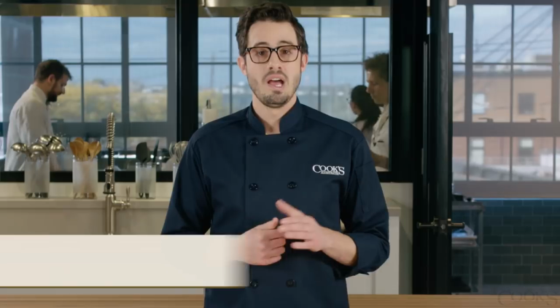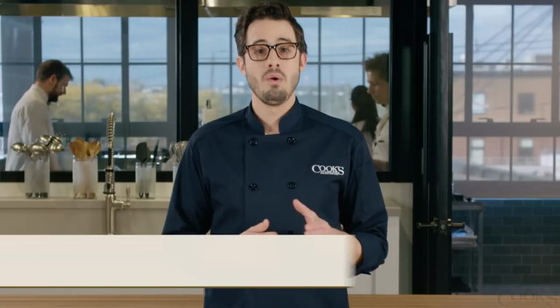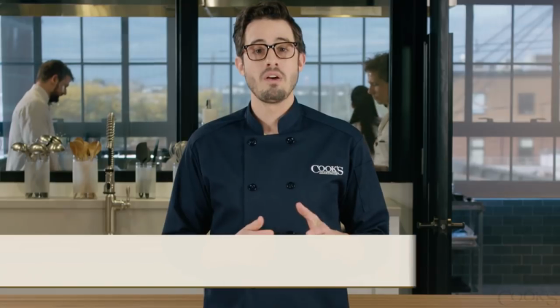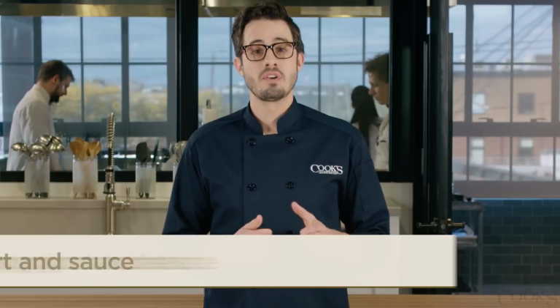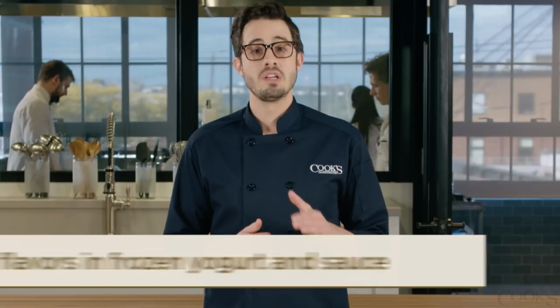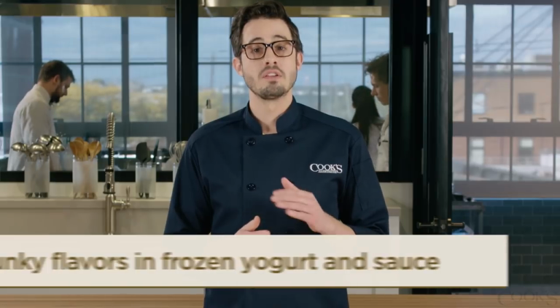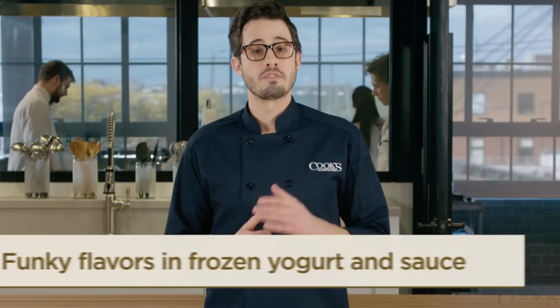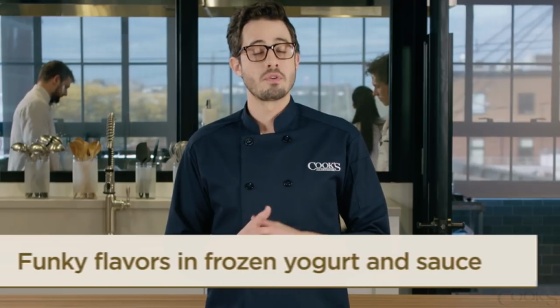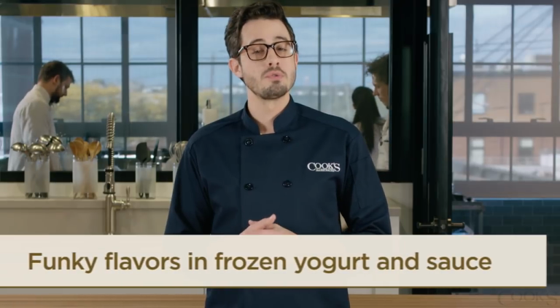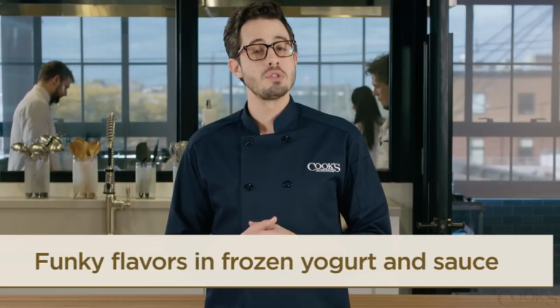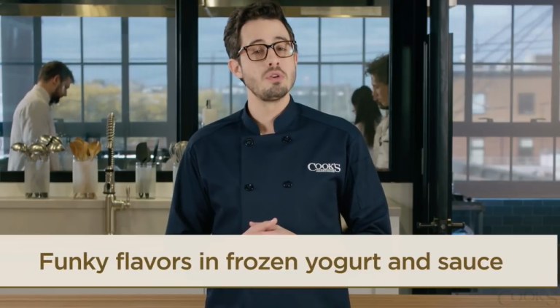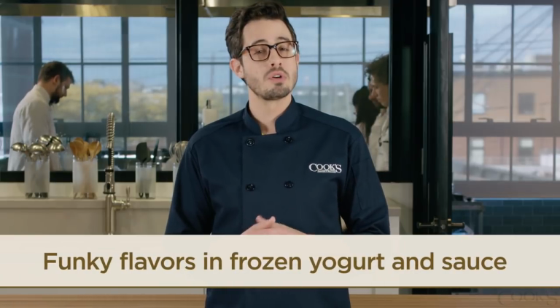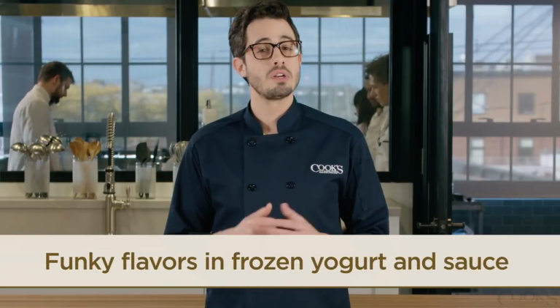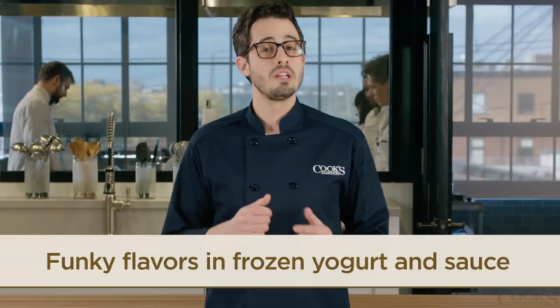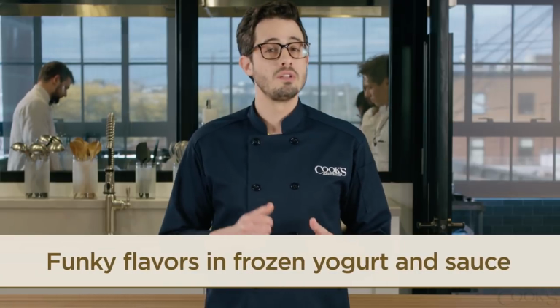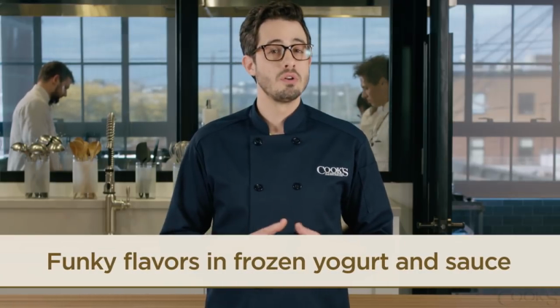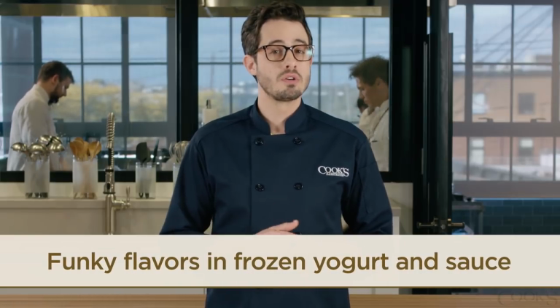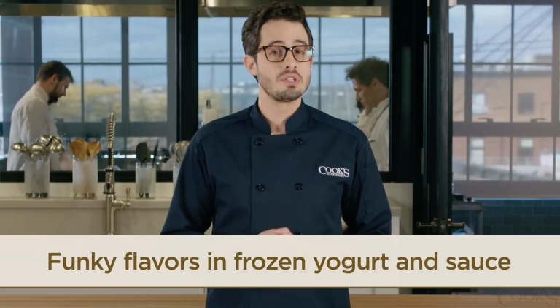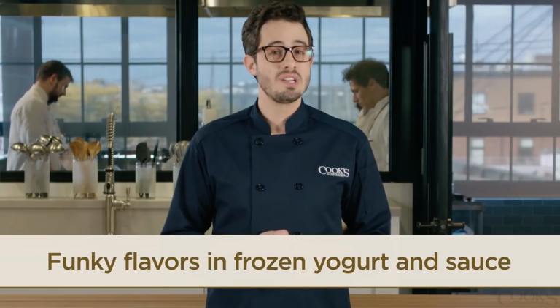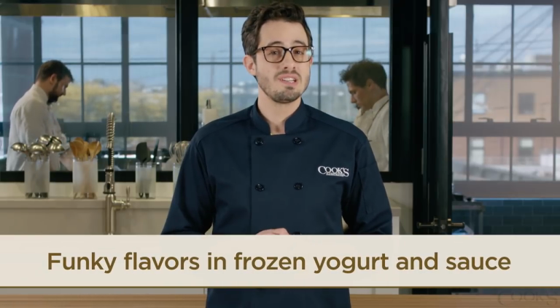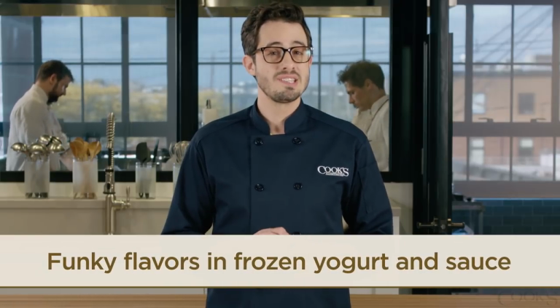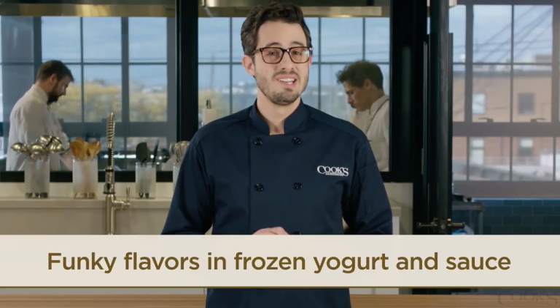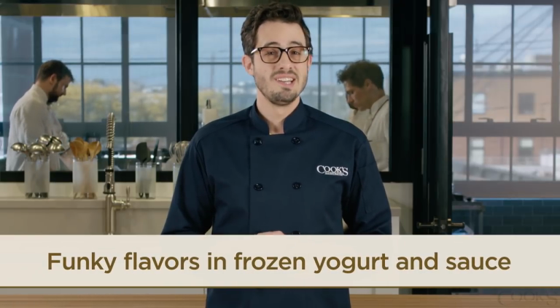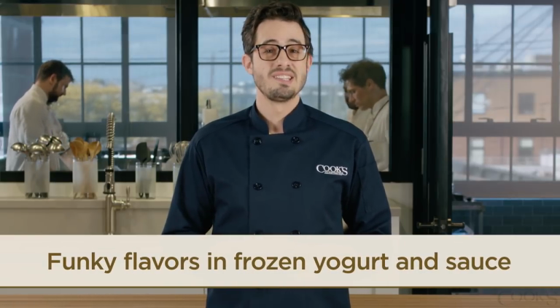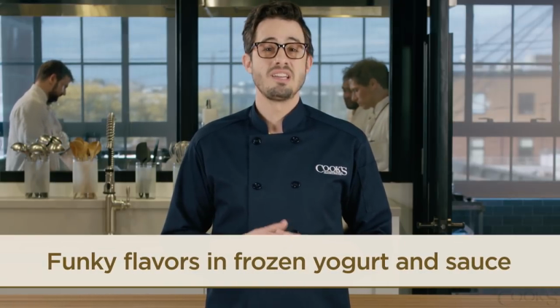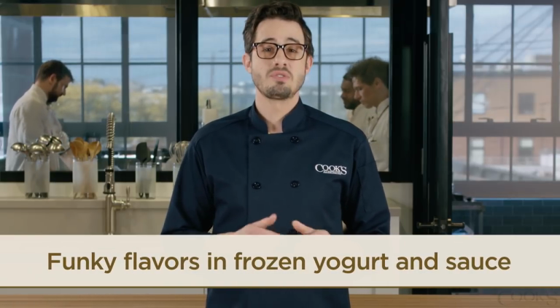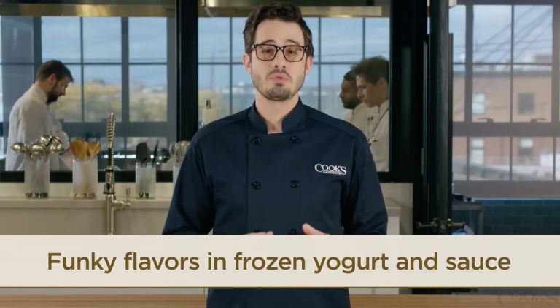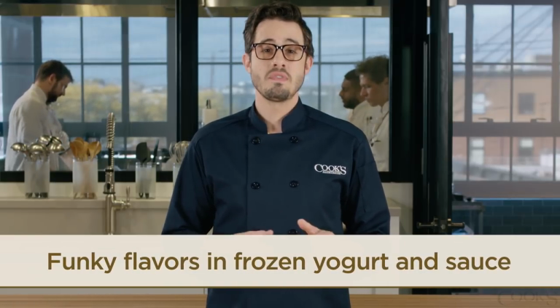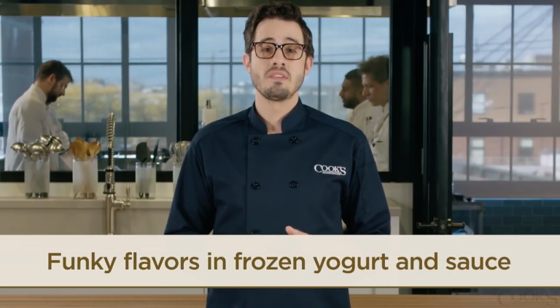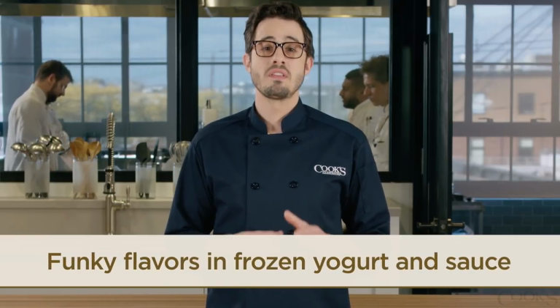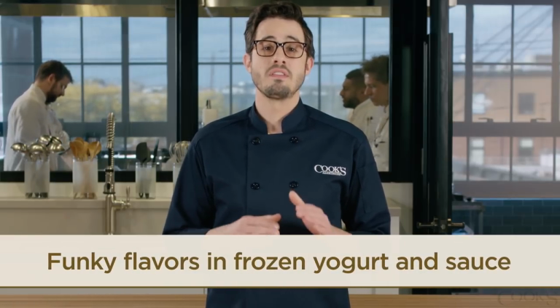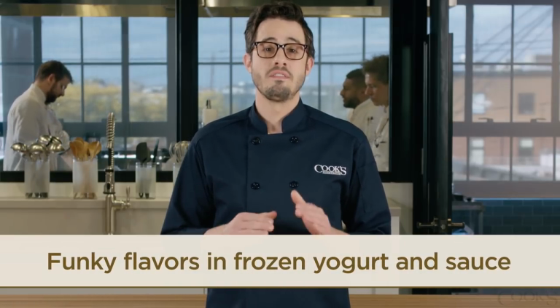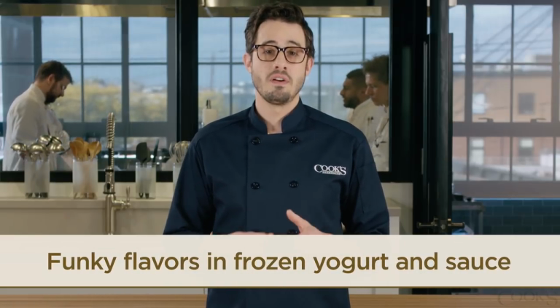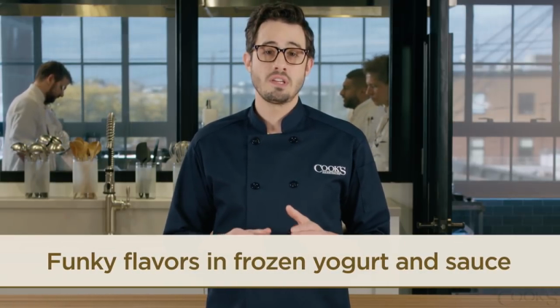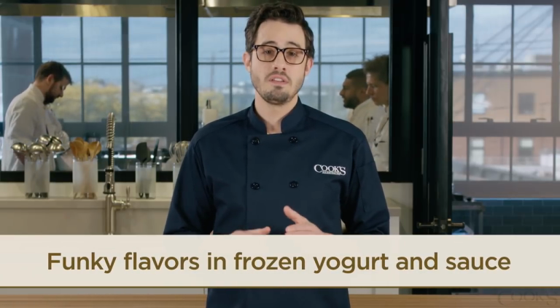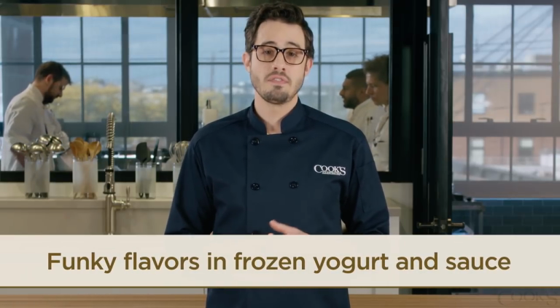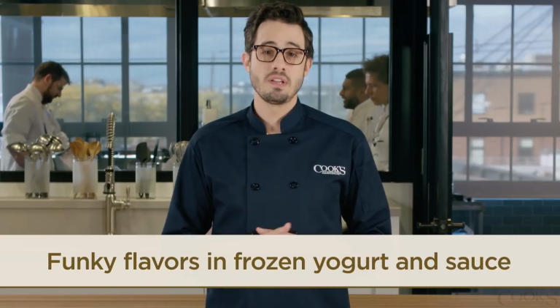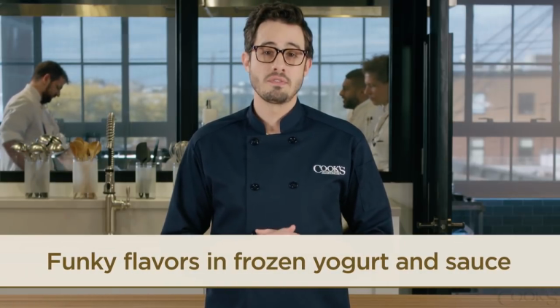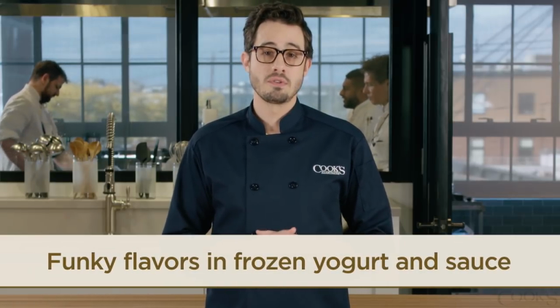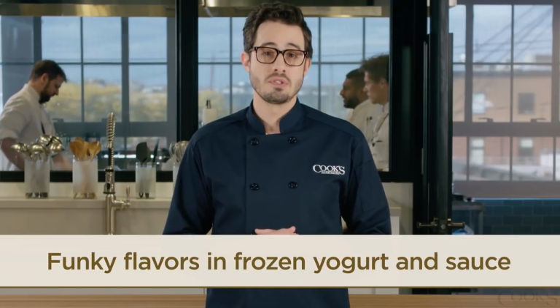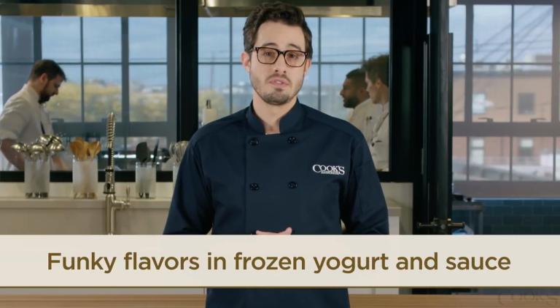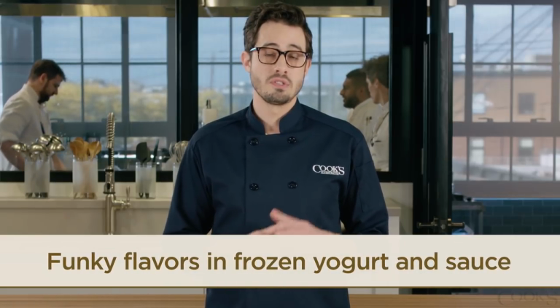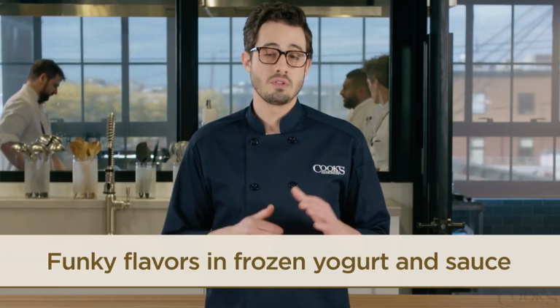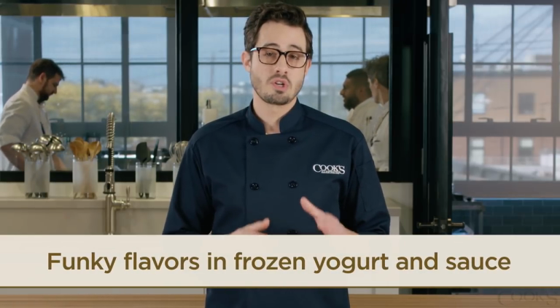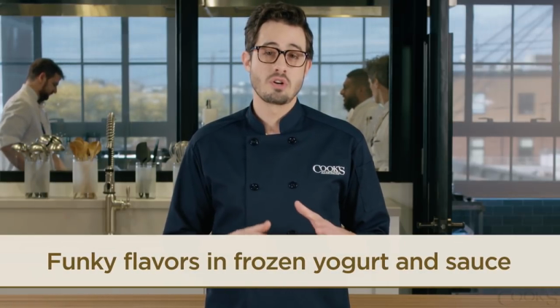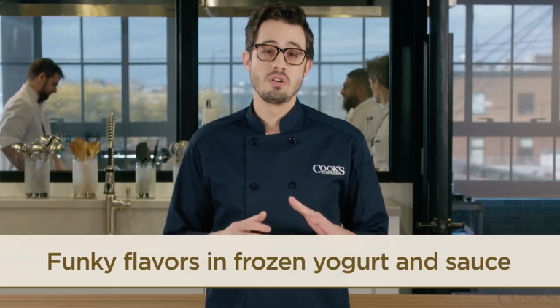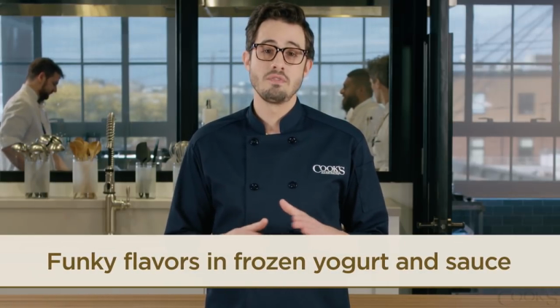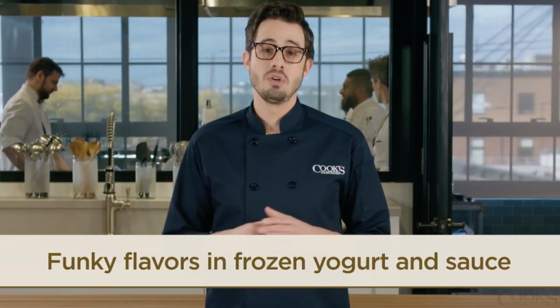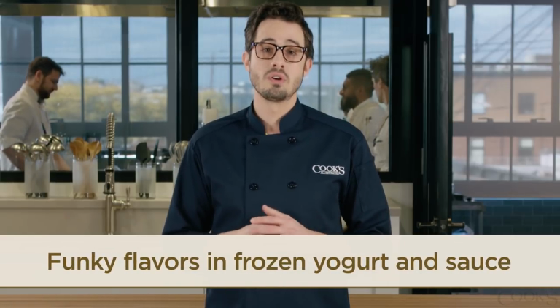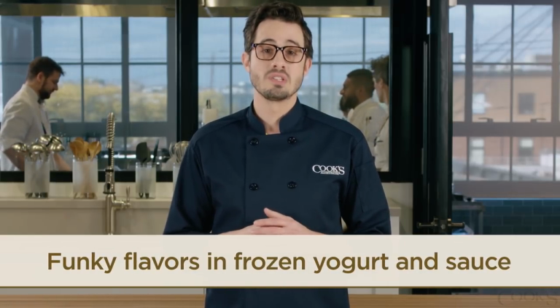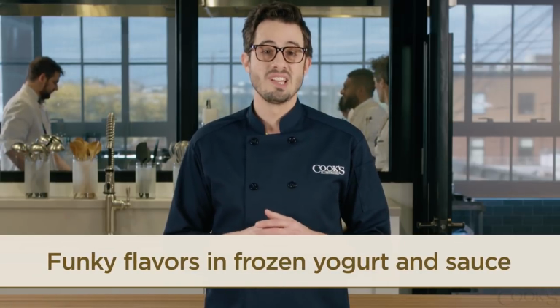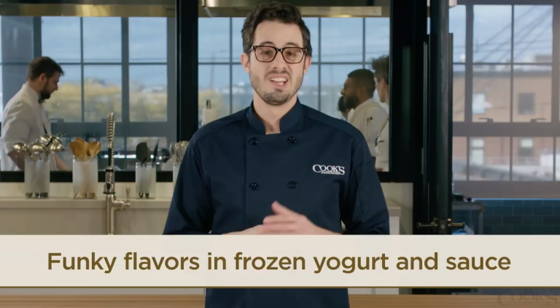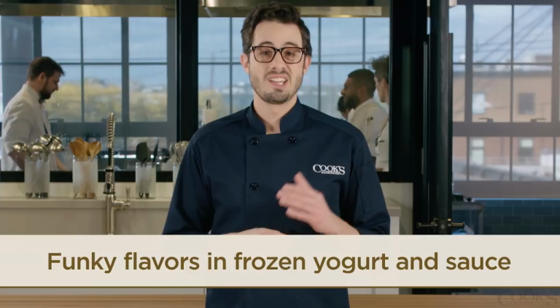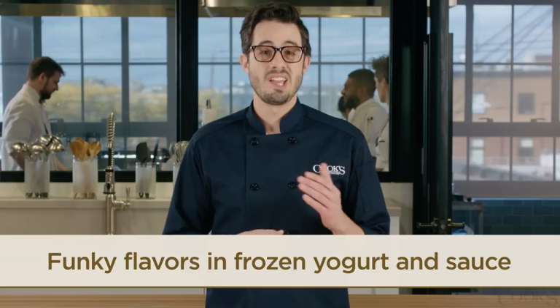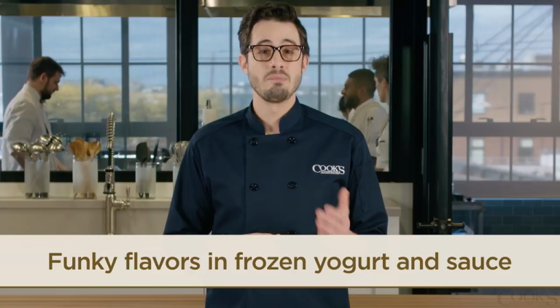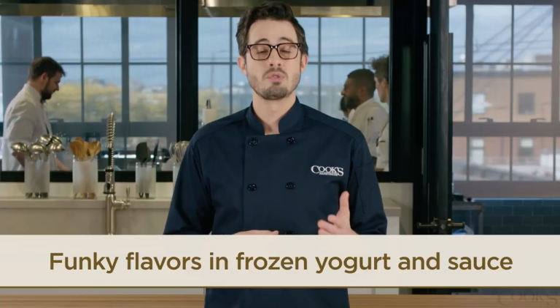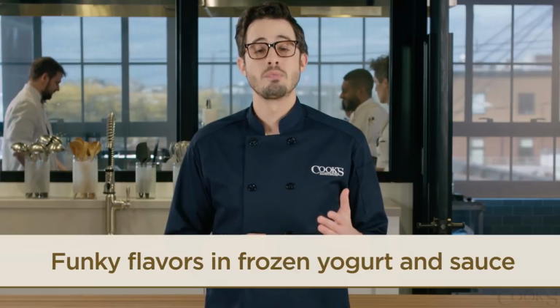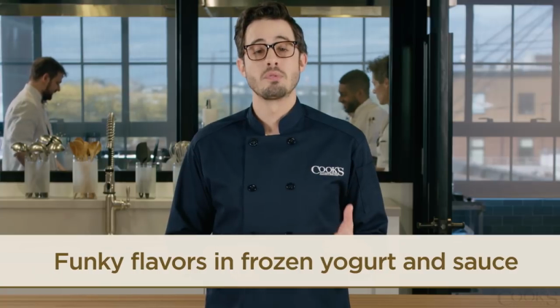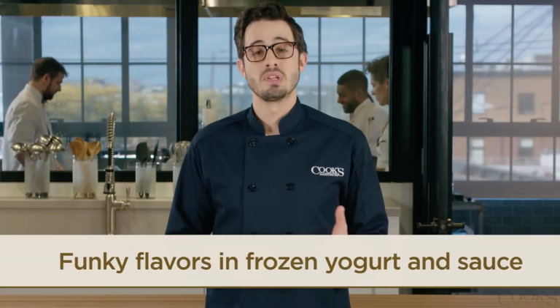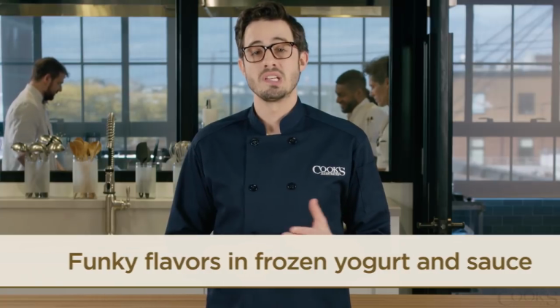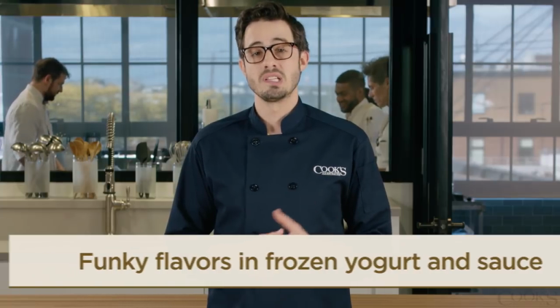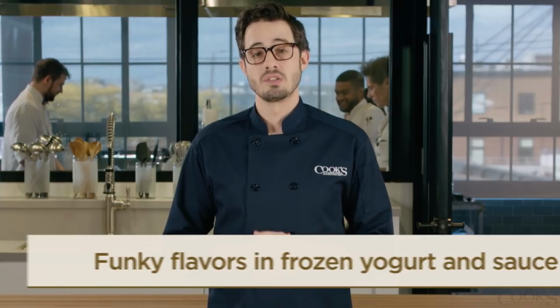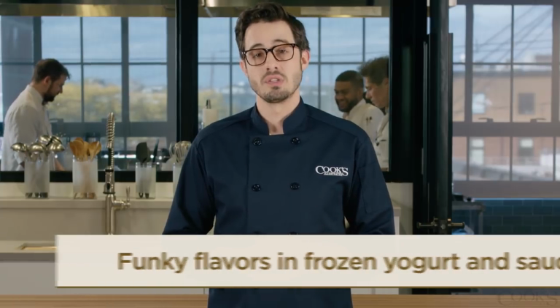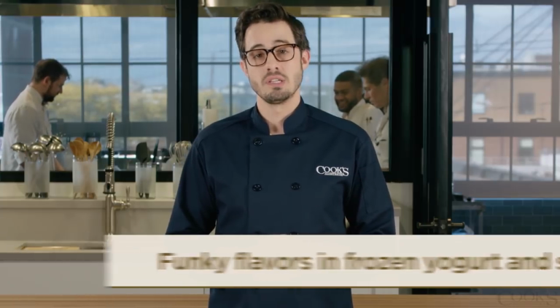However, in the frozen yogurt and yogurt sauce, tasters found that the funky flavors of these alternative yogurts came through pretty clearly.